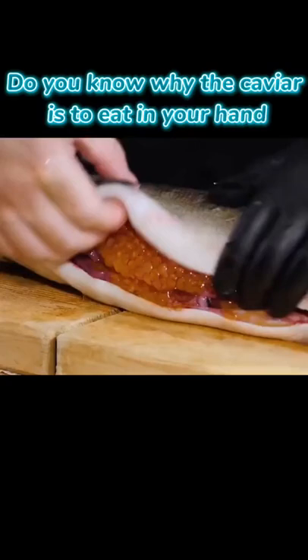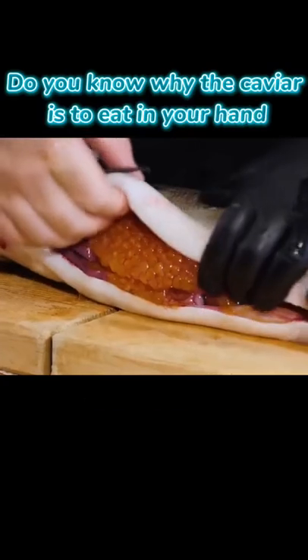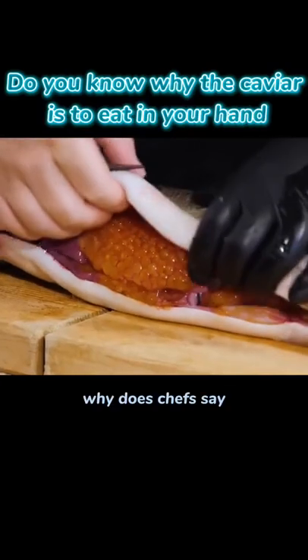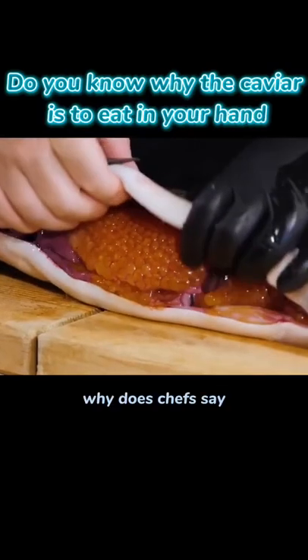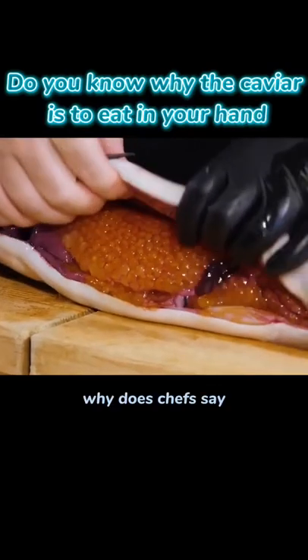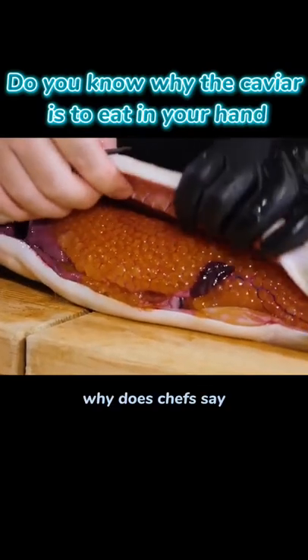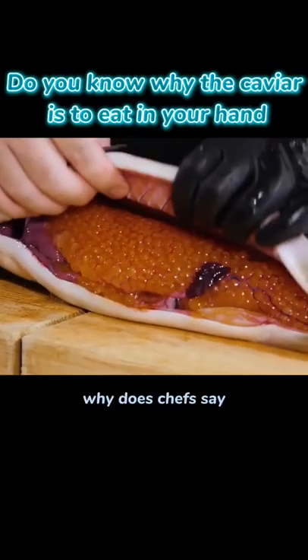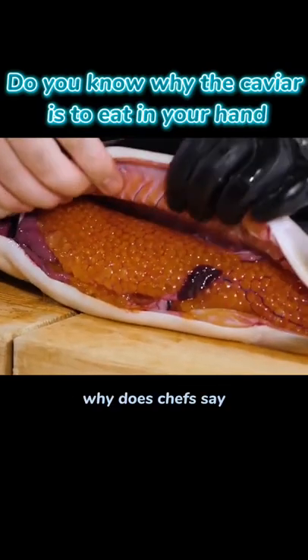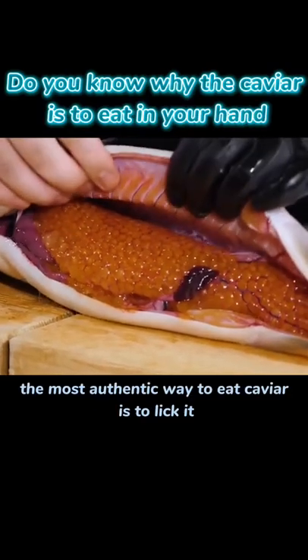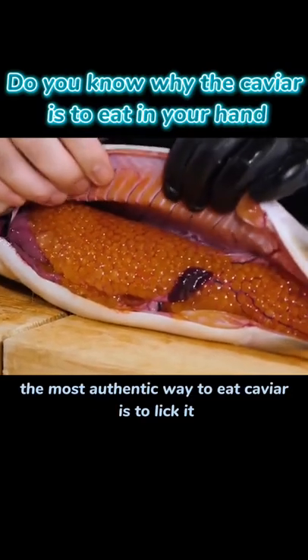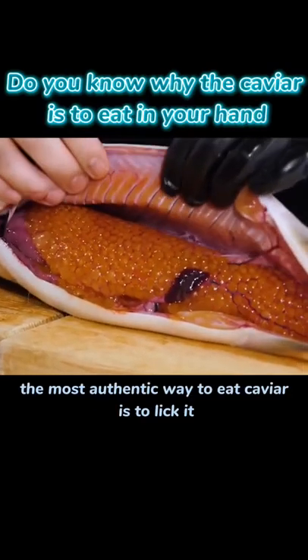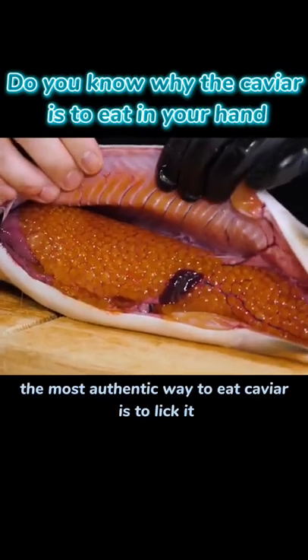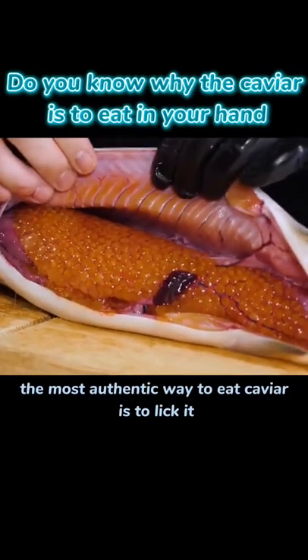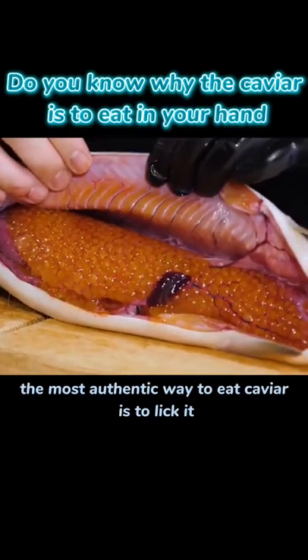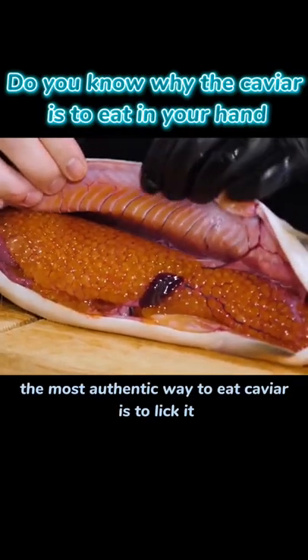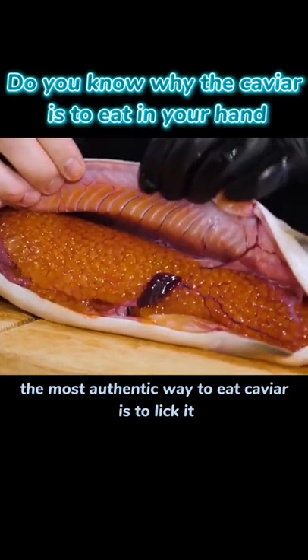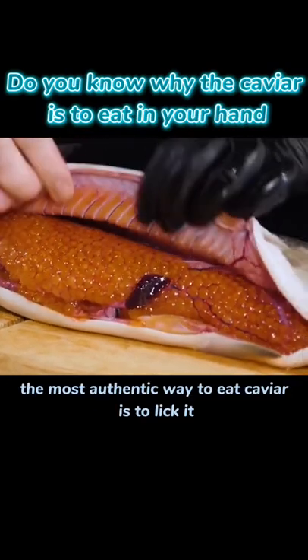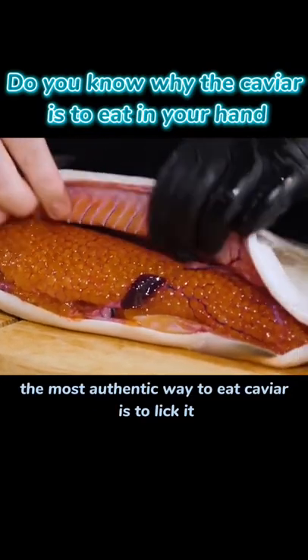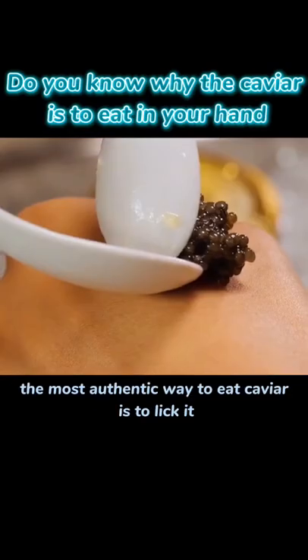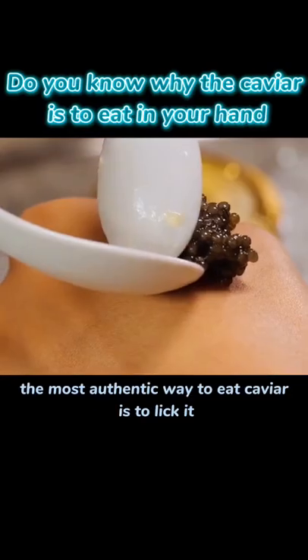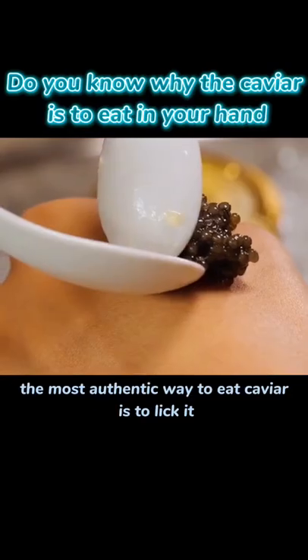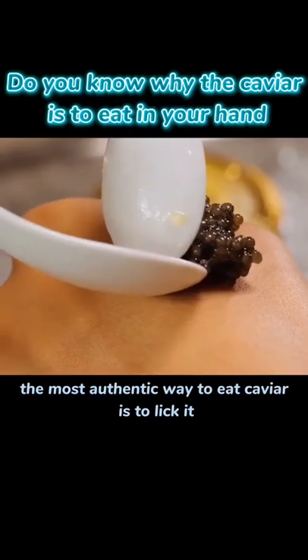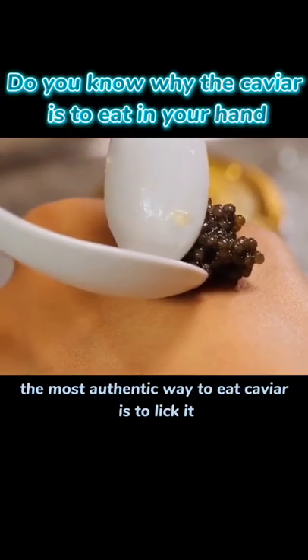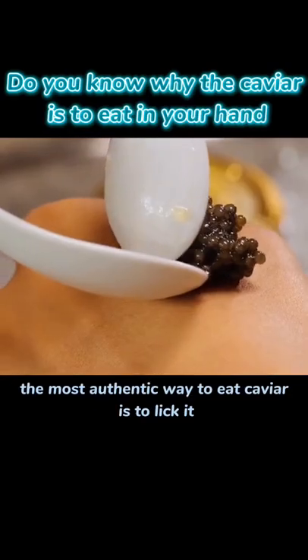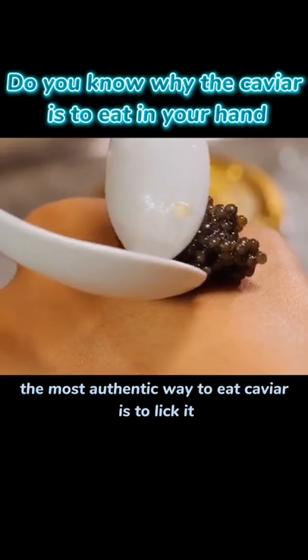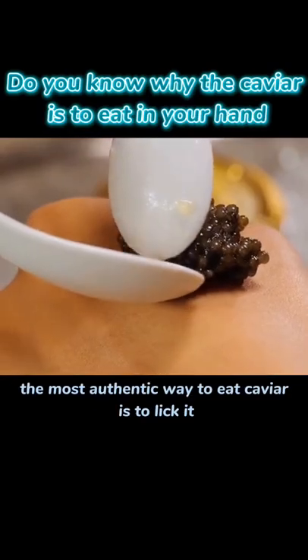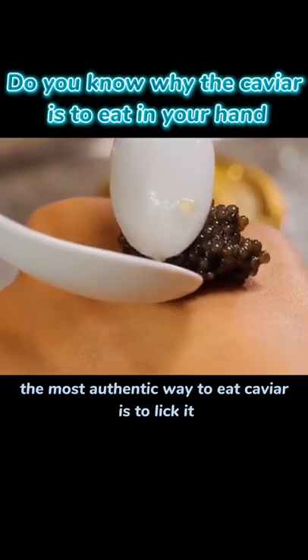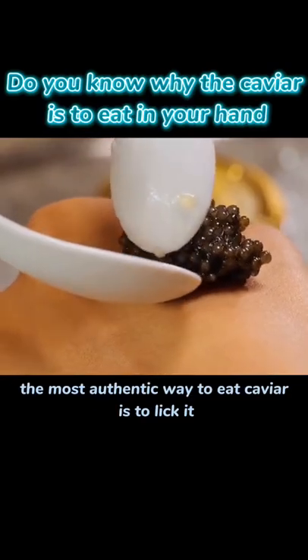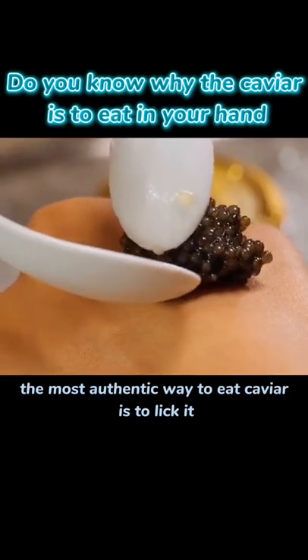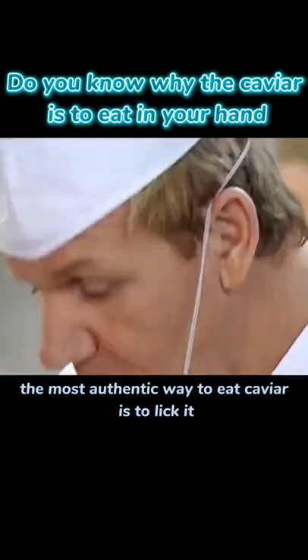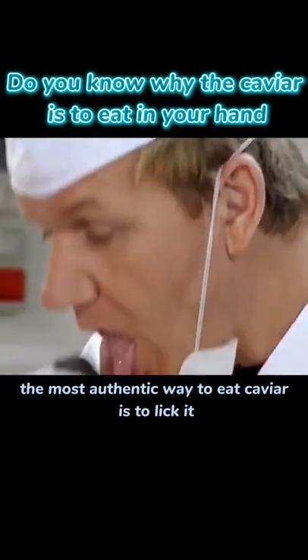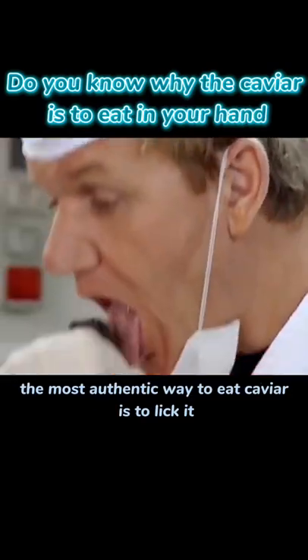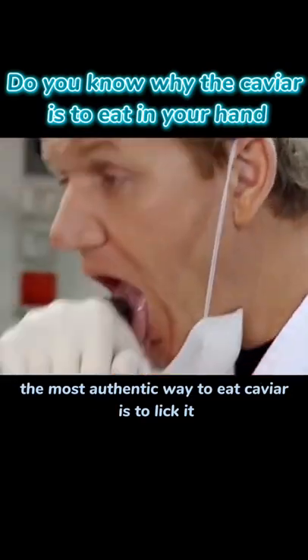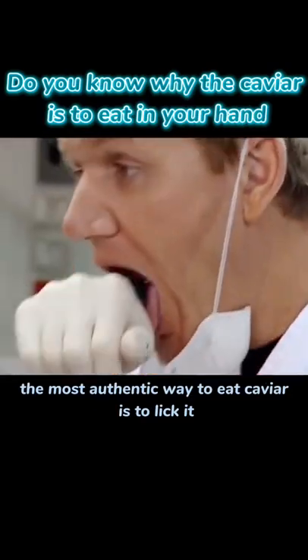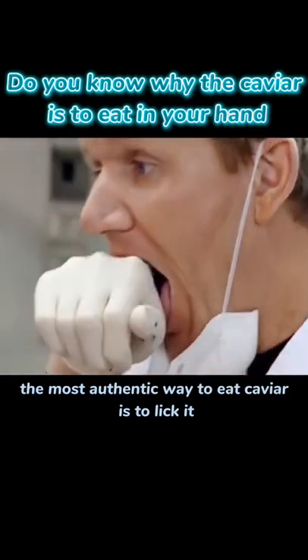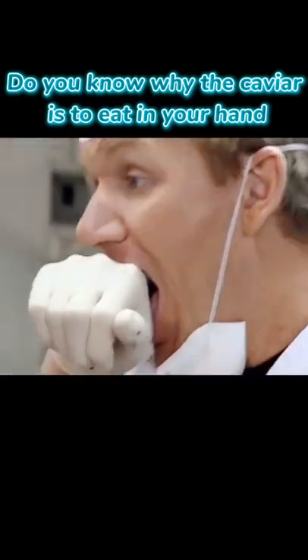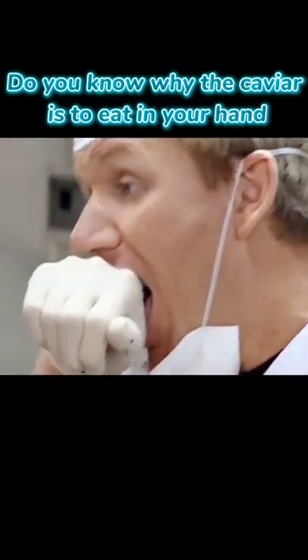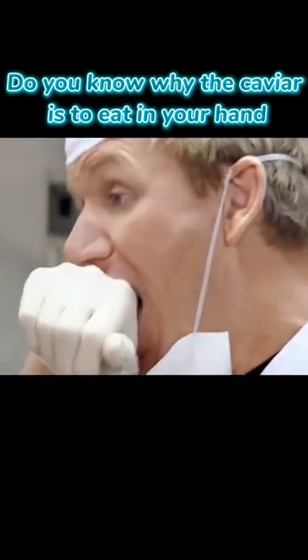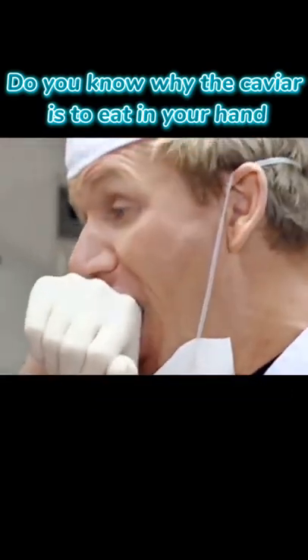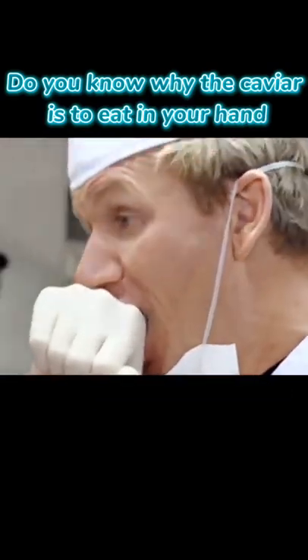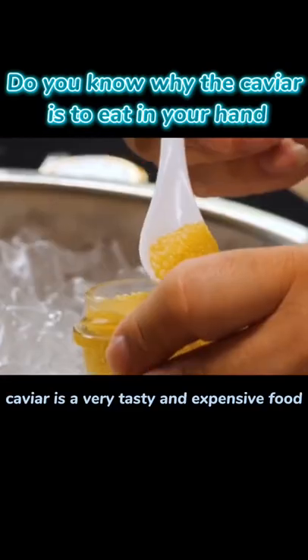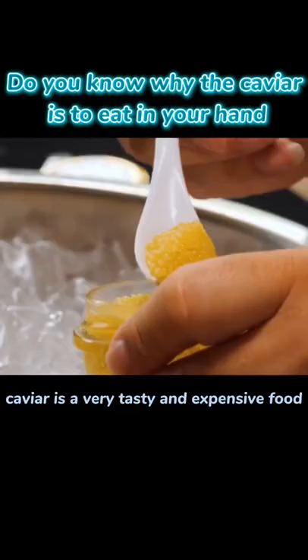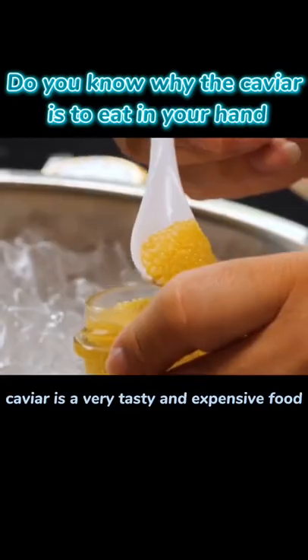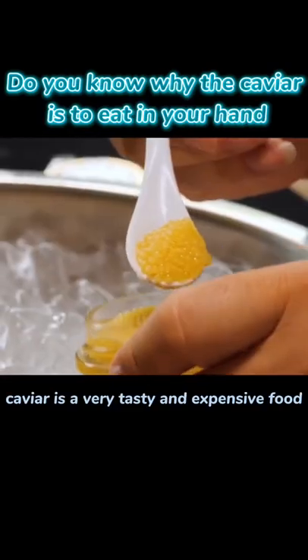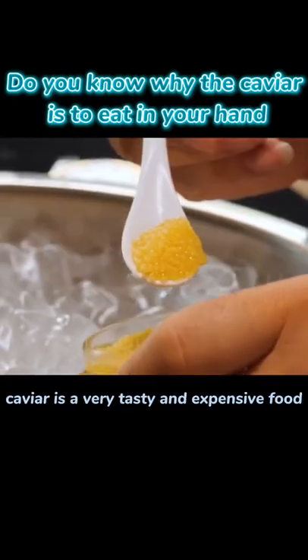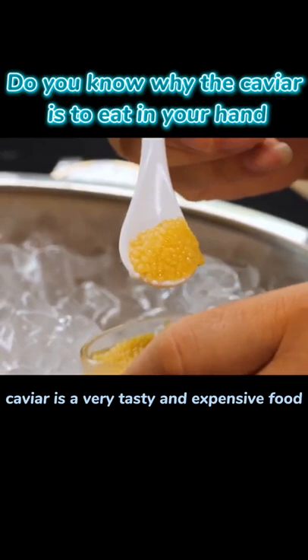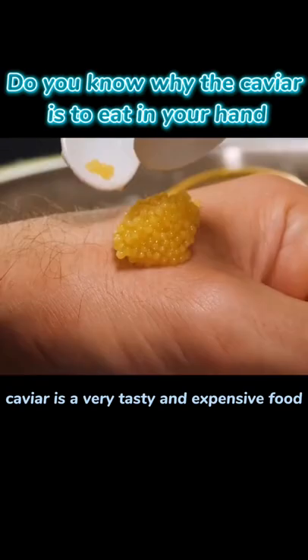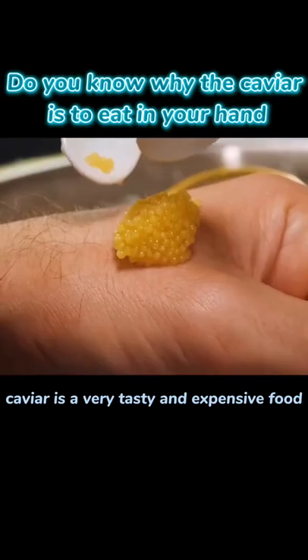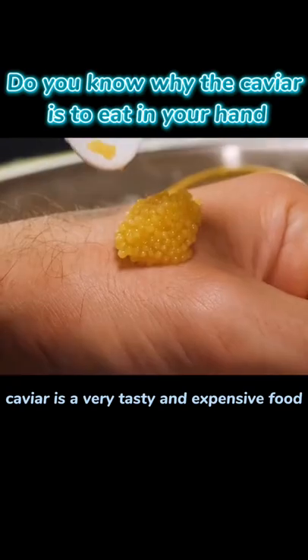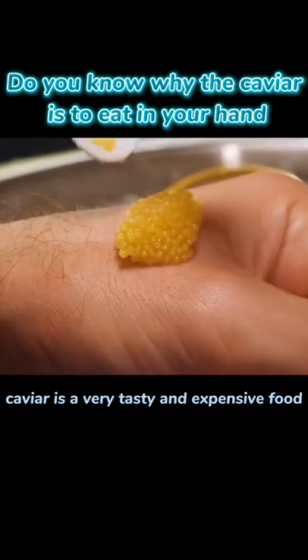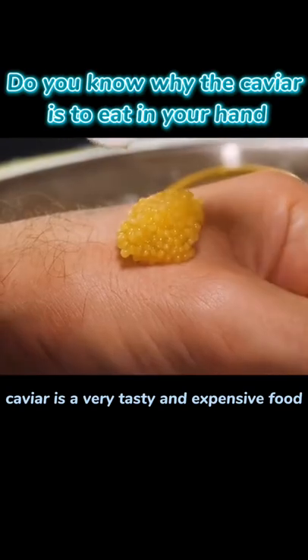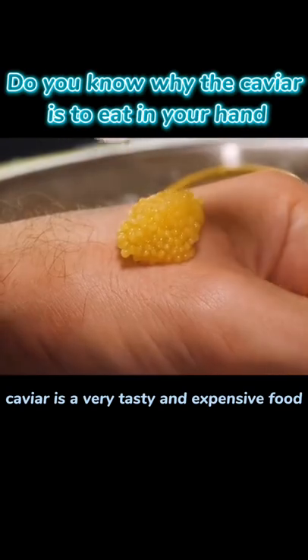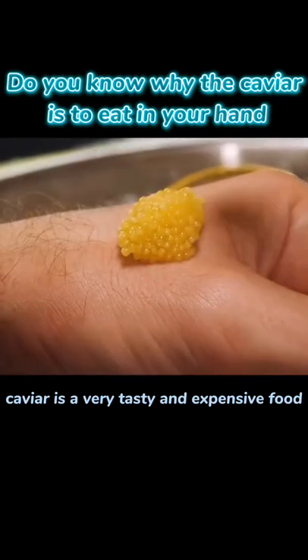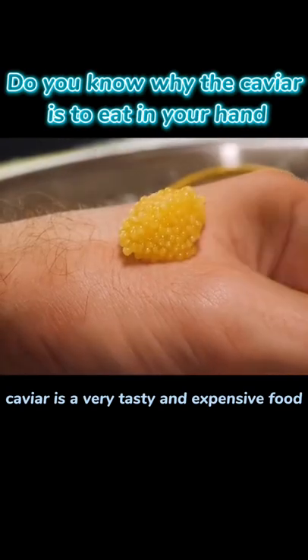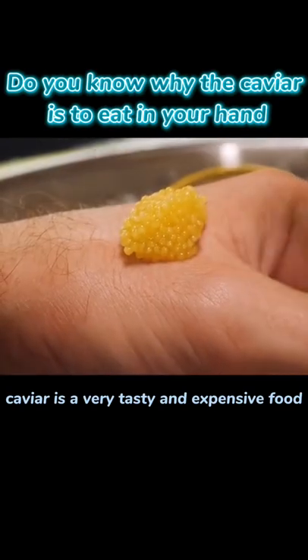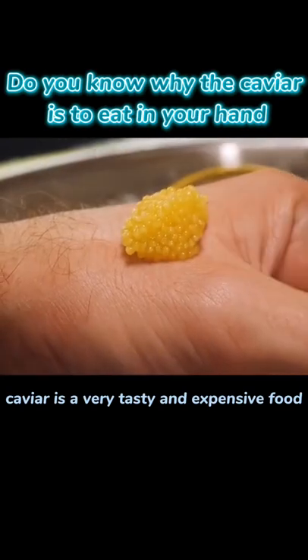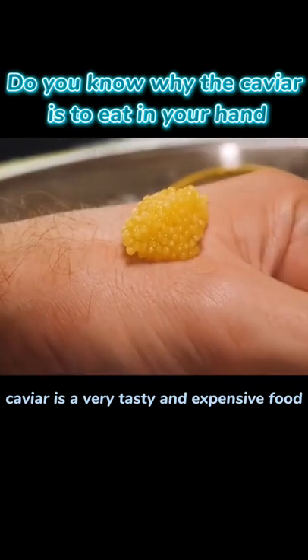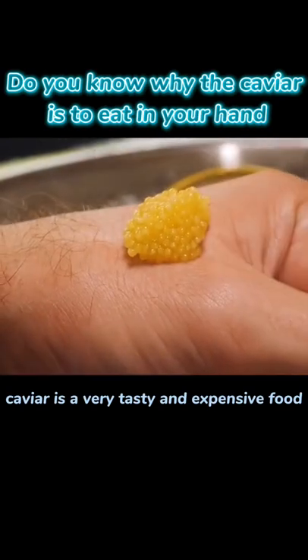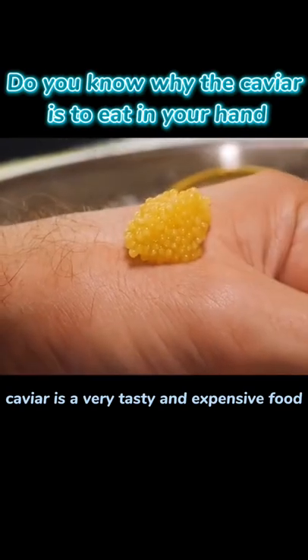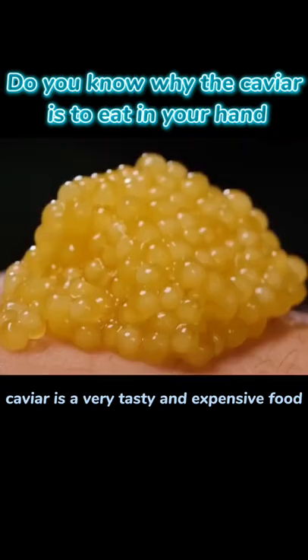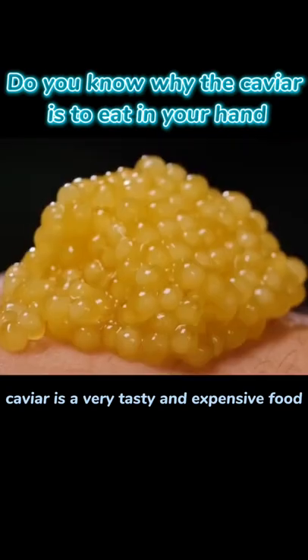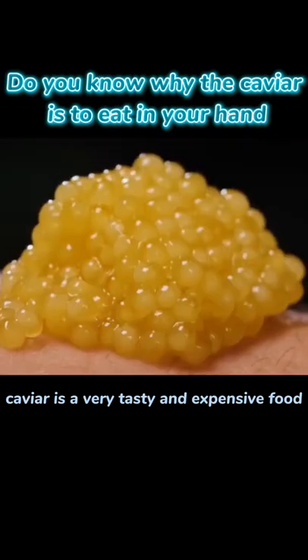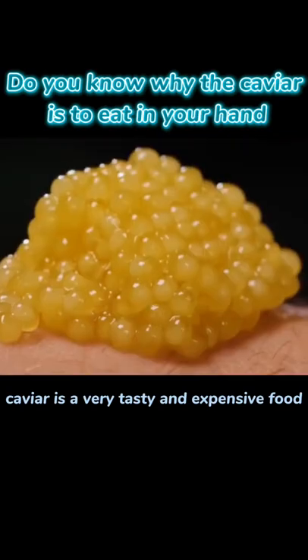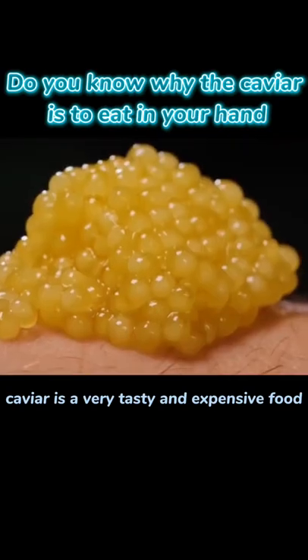Chefs say the most authentic way to eat caviar is to lick it. Caviar is a very tasty and expensive food.